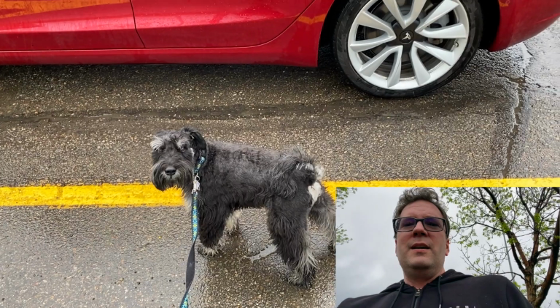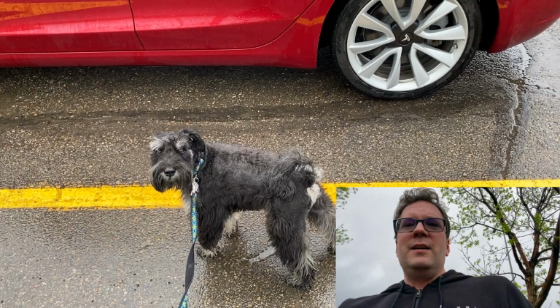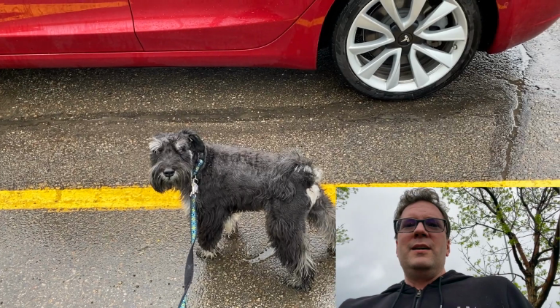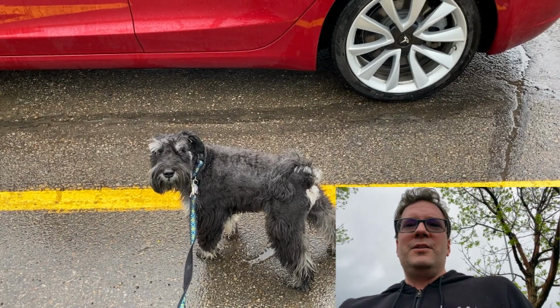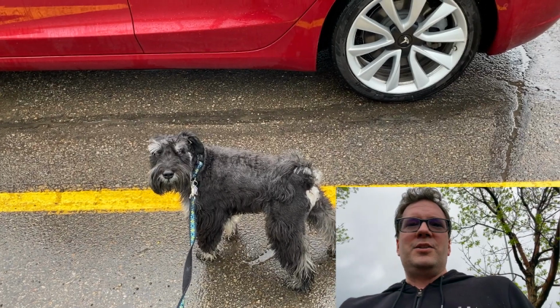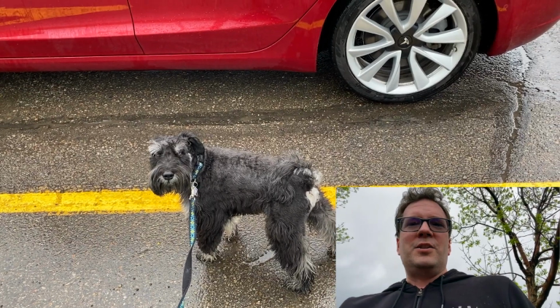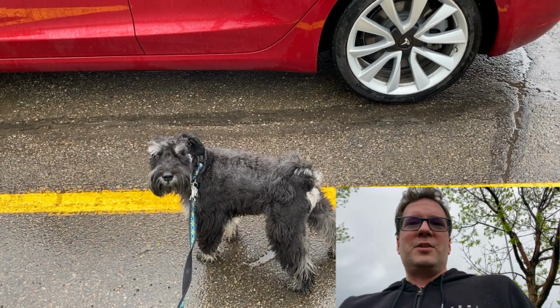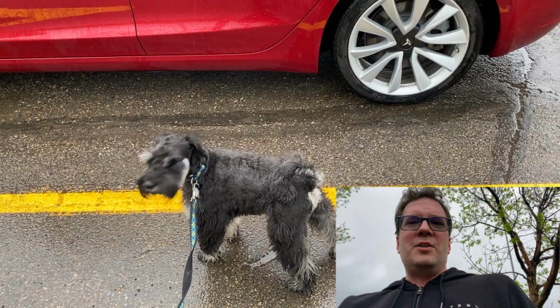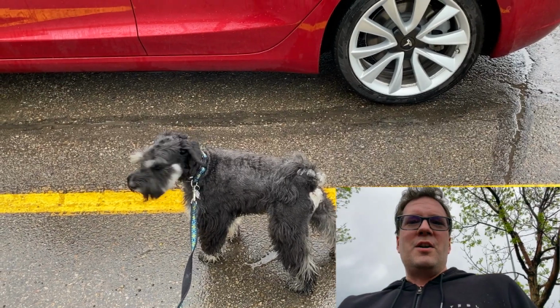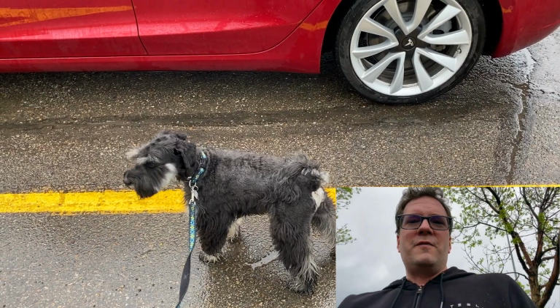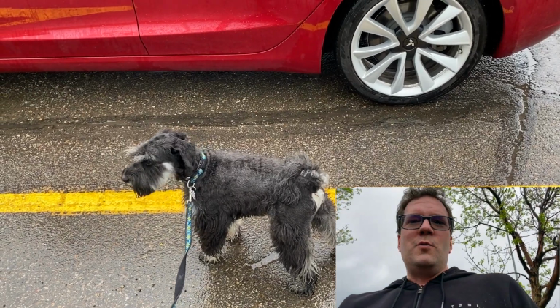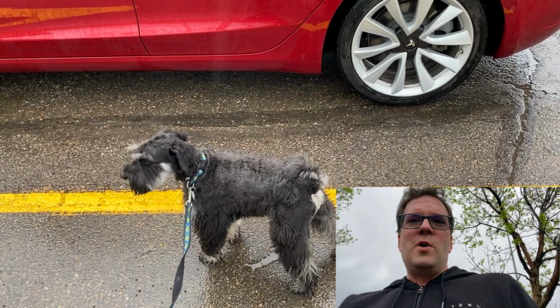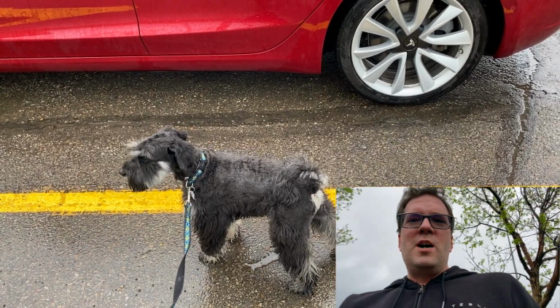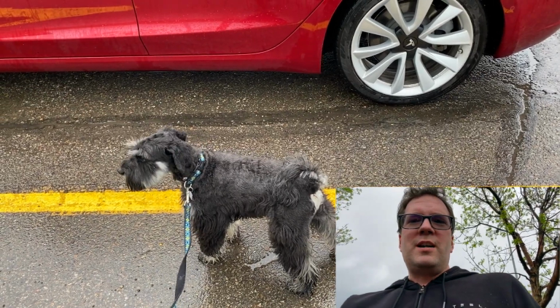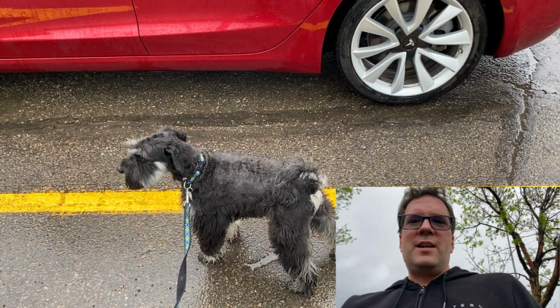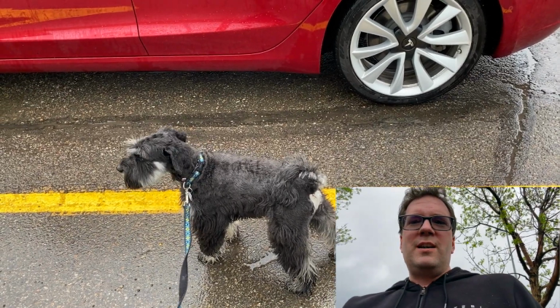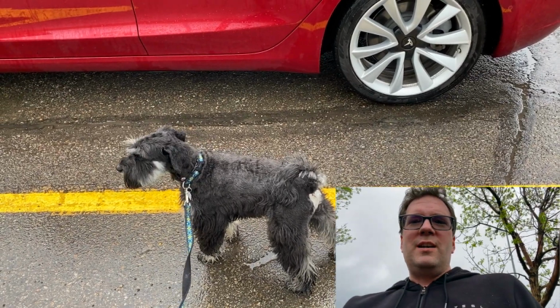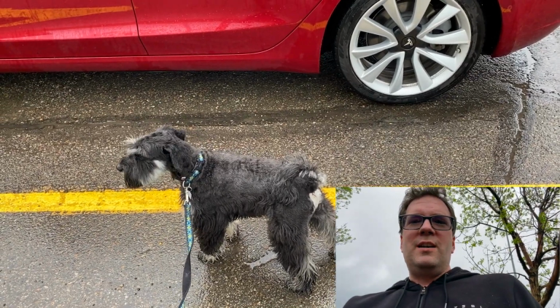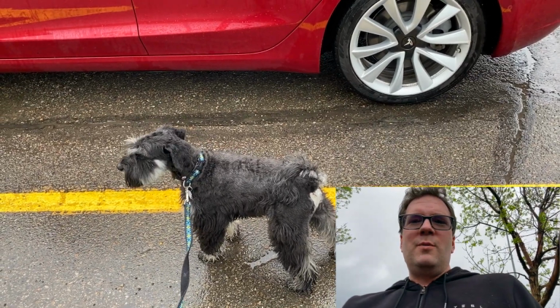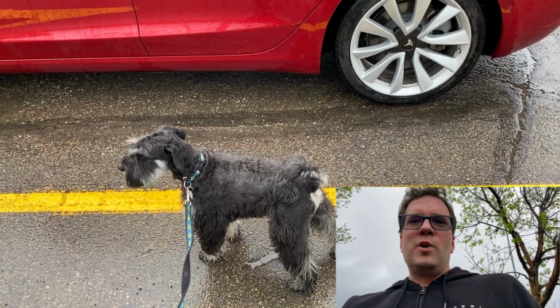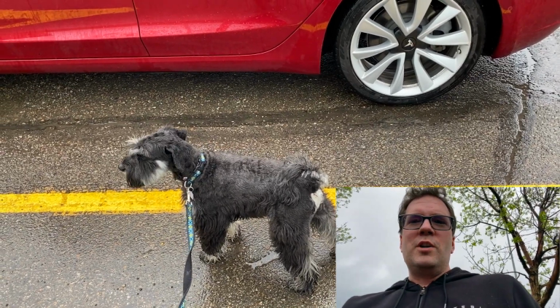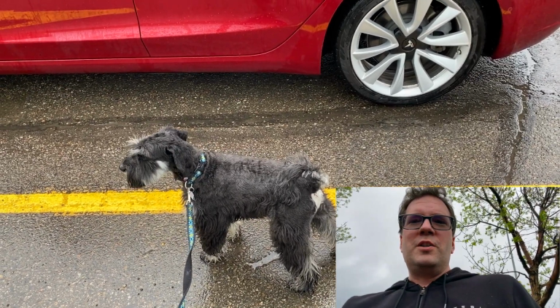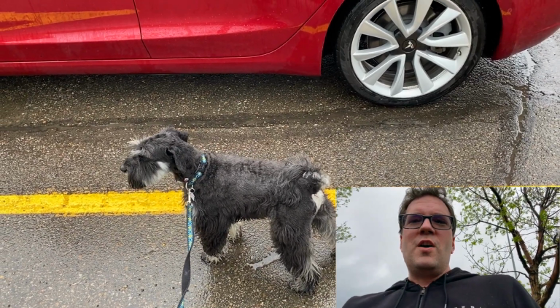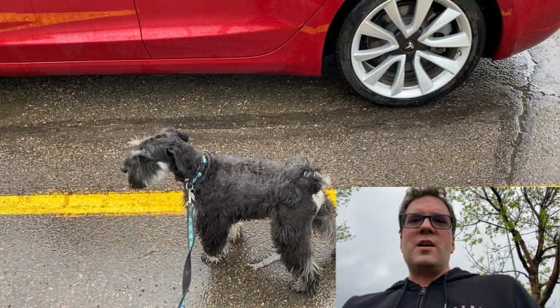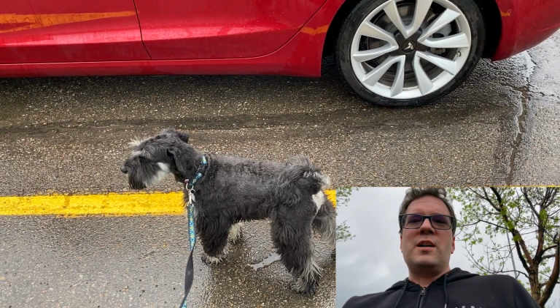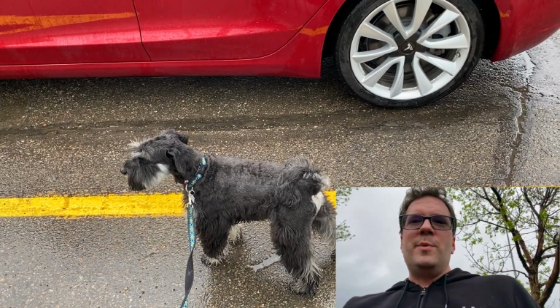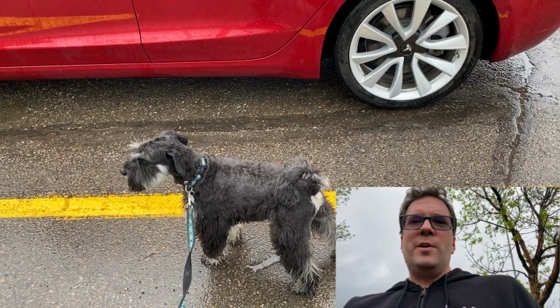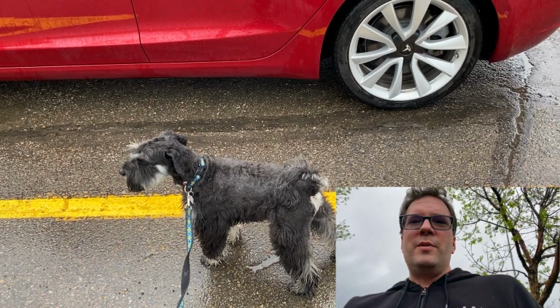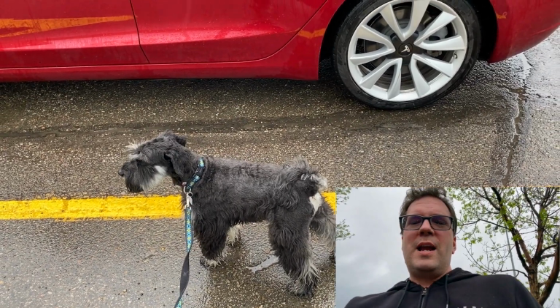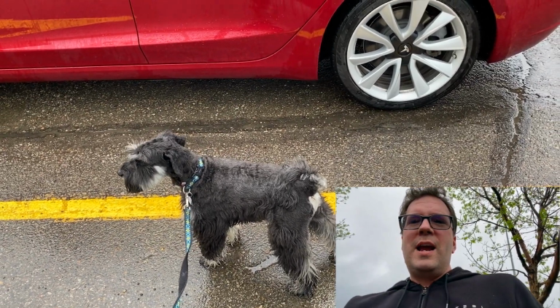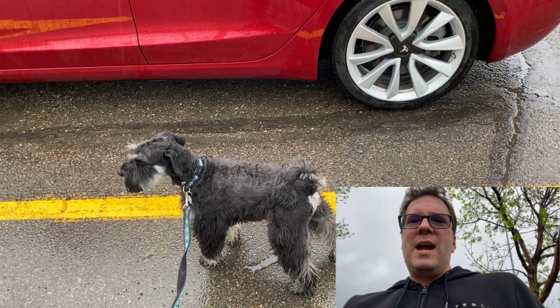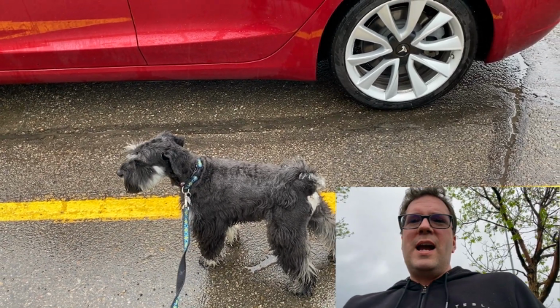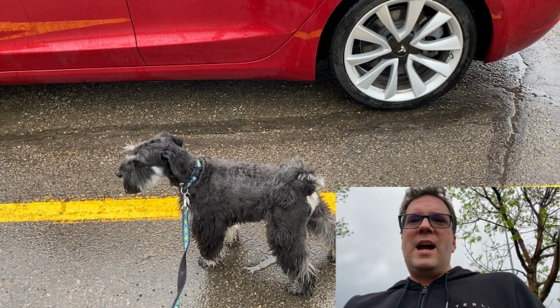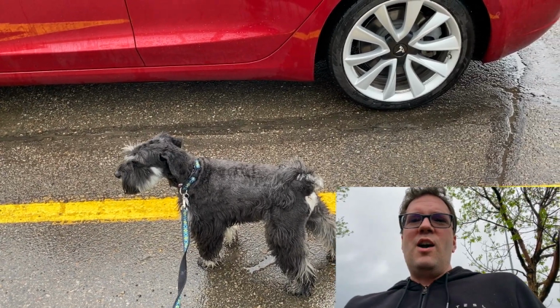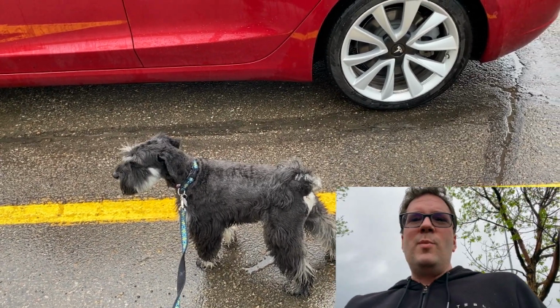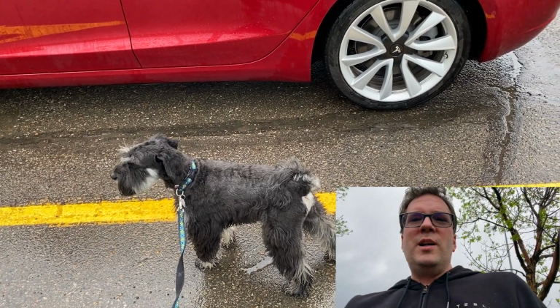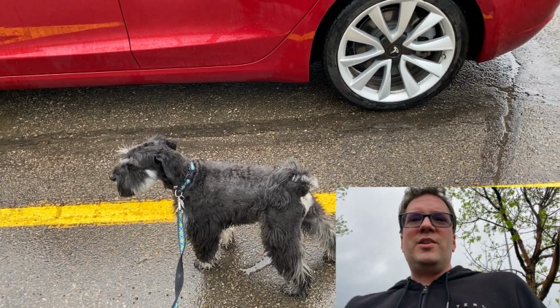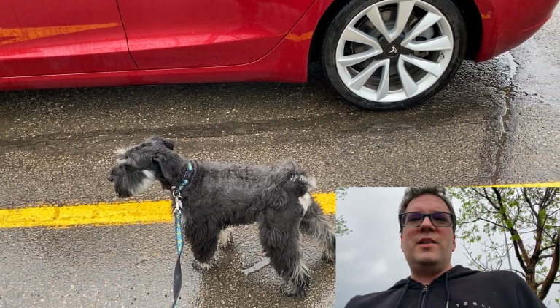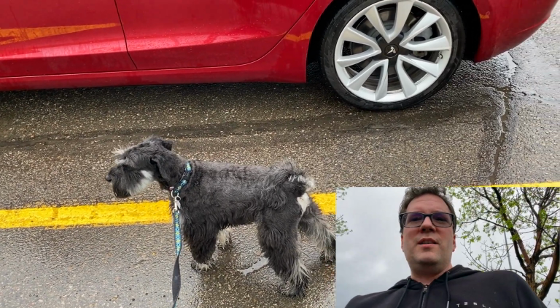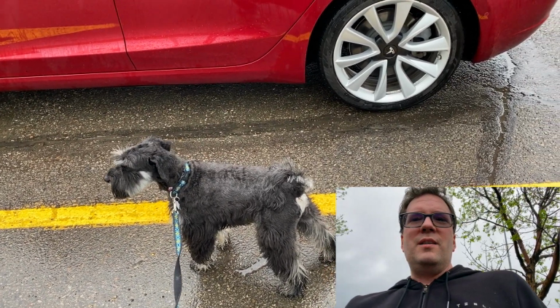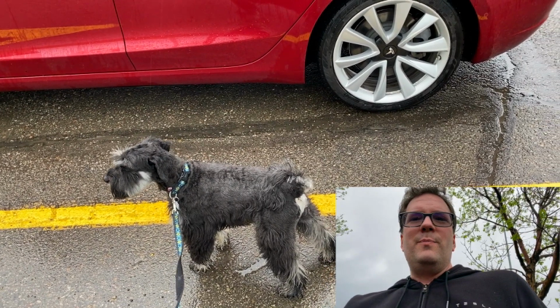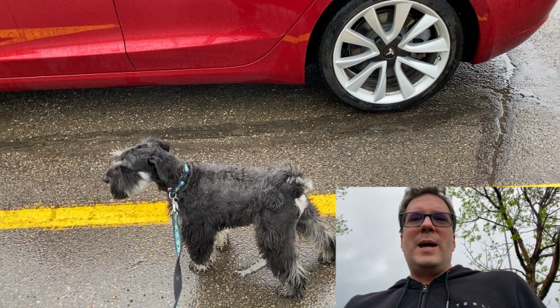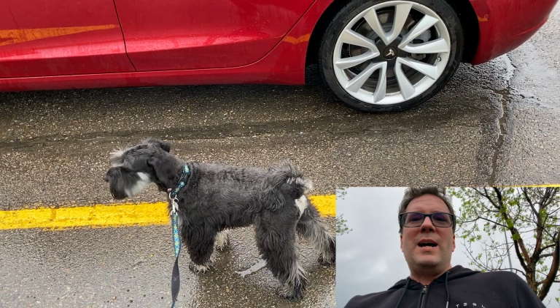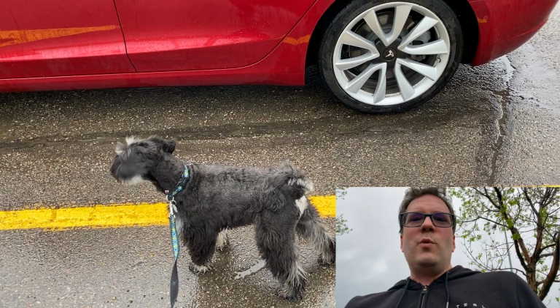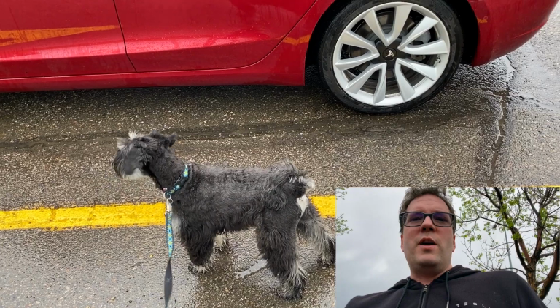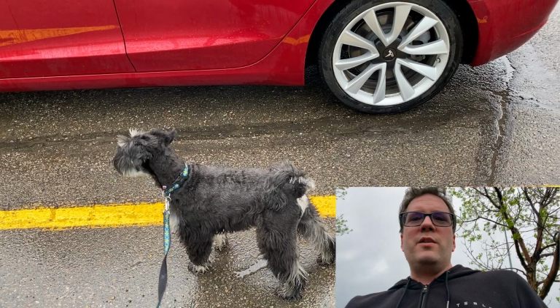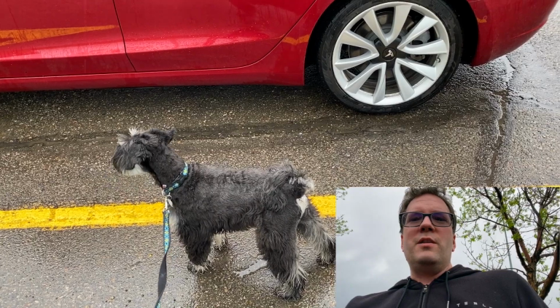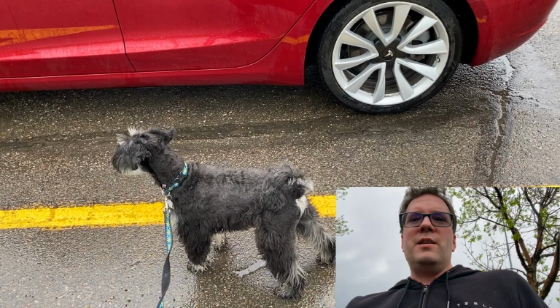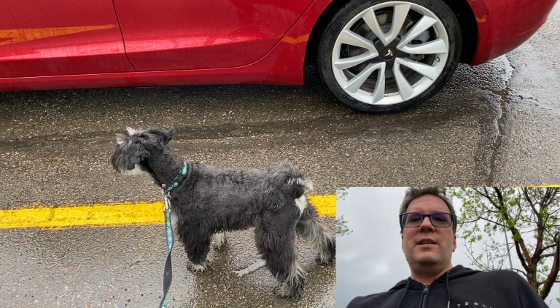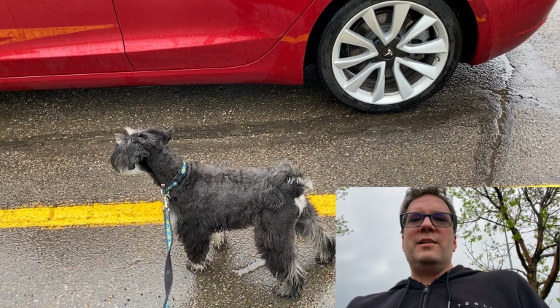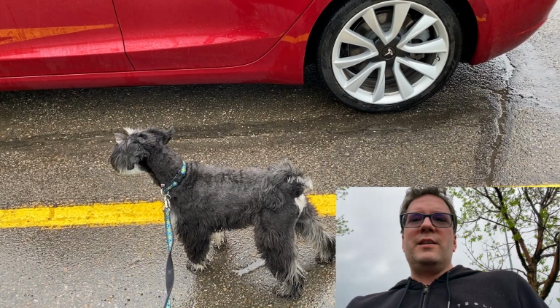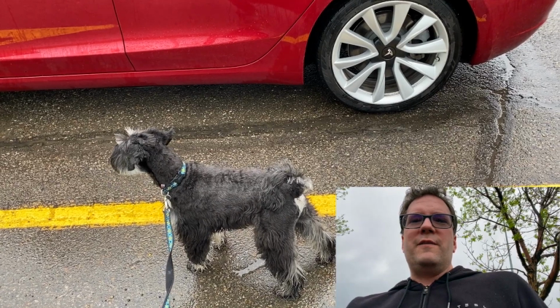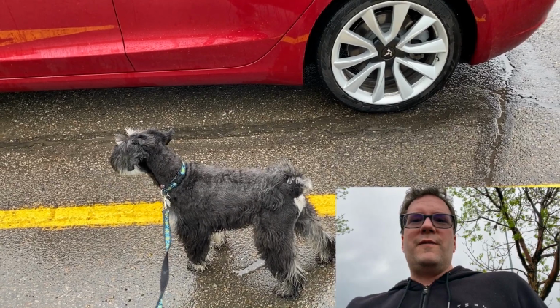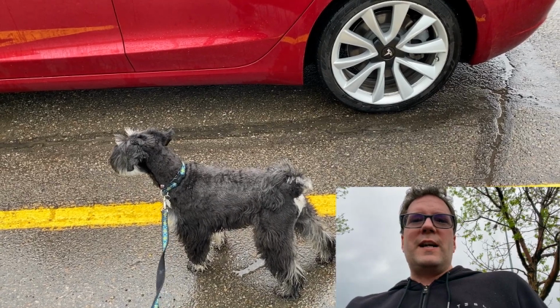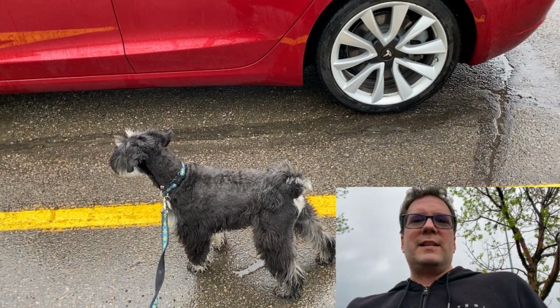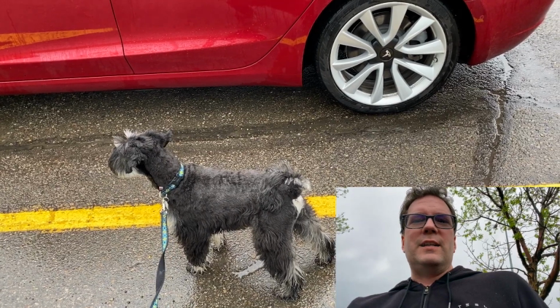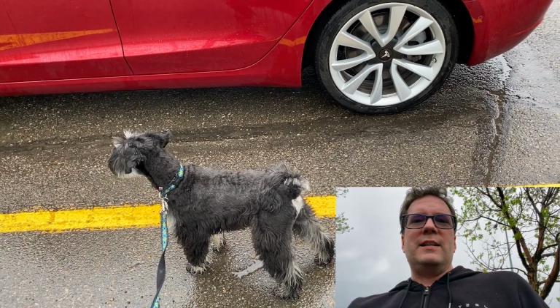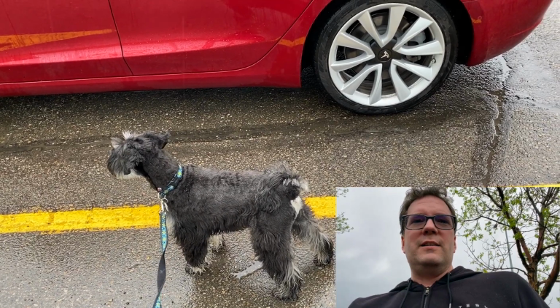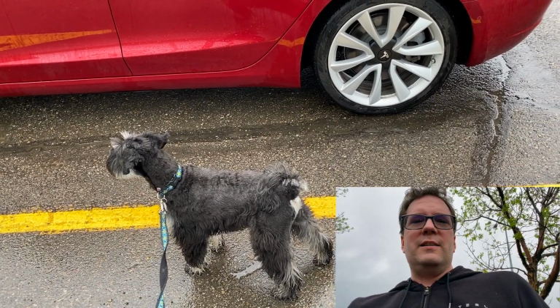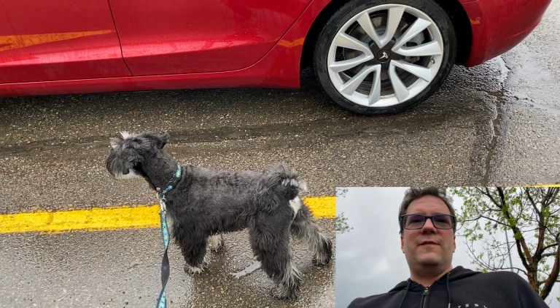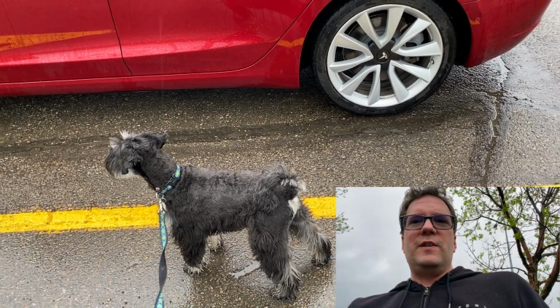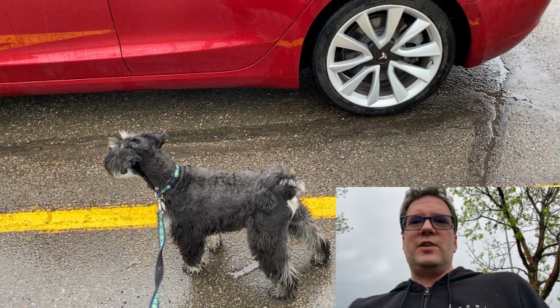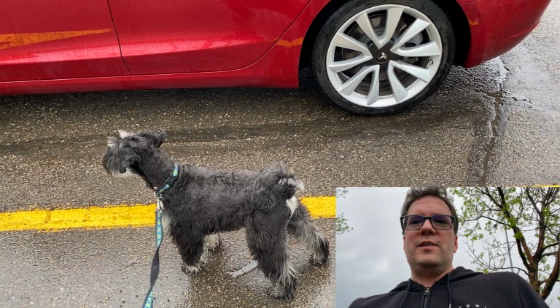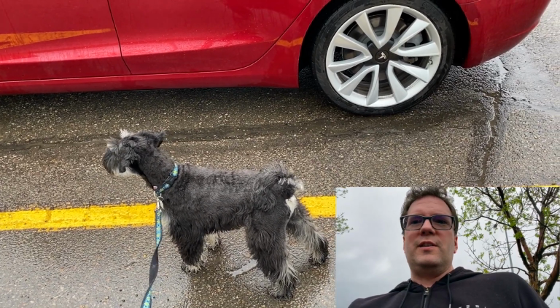Just took the dog for a walk and we're going to talk about how much the bad weather is affecting efficiency.